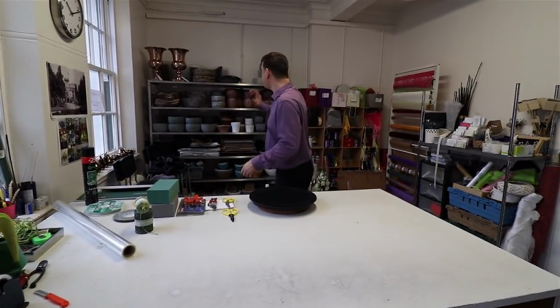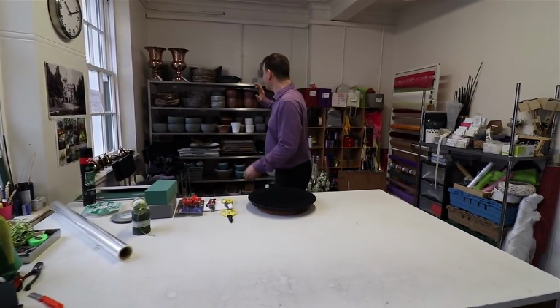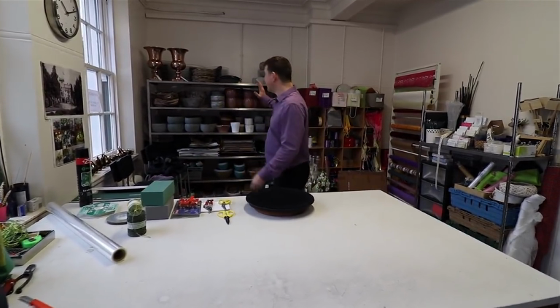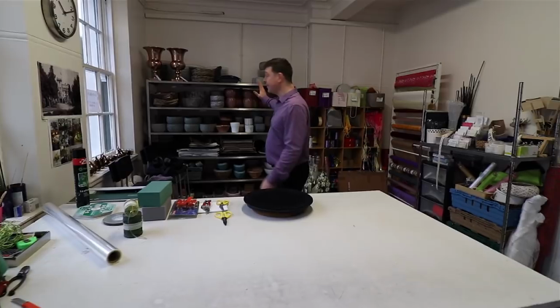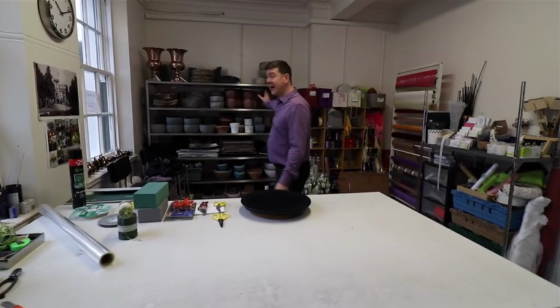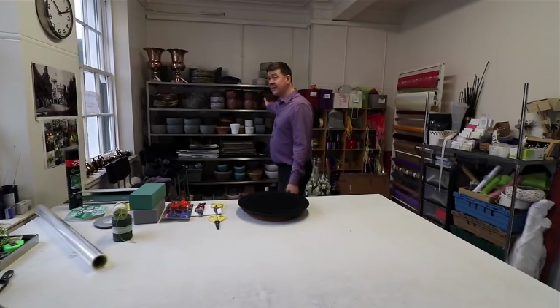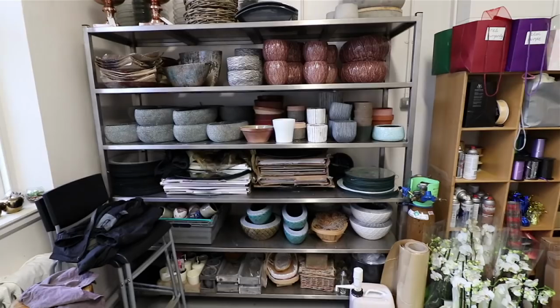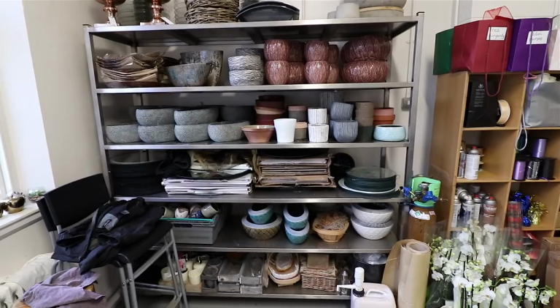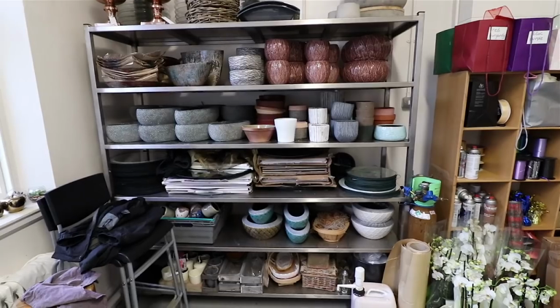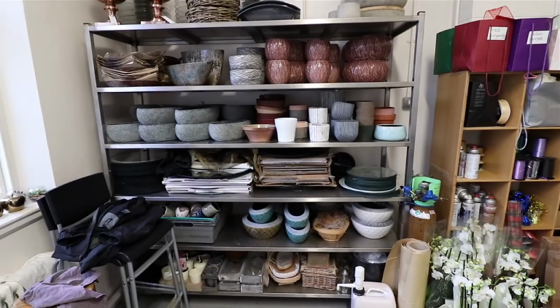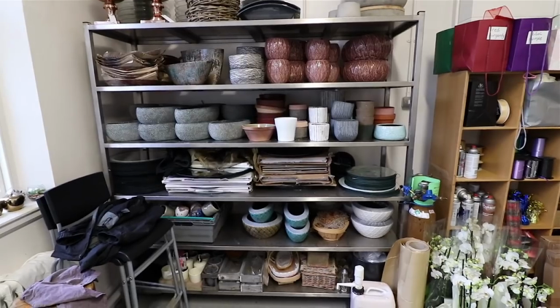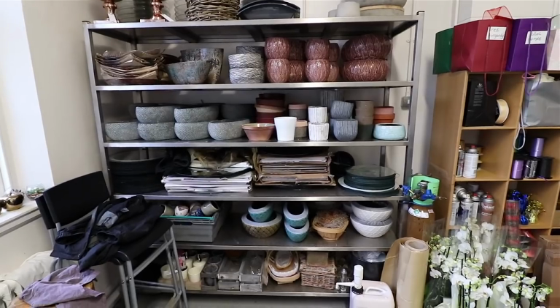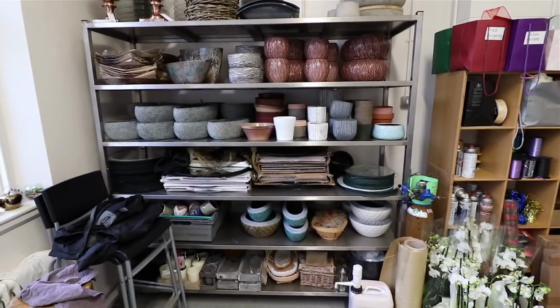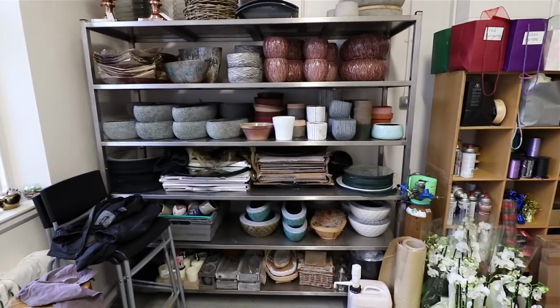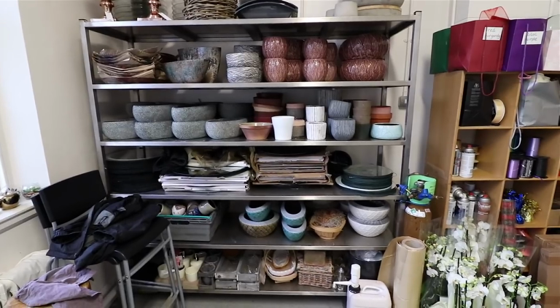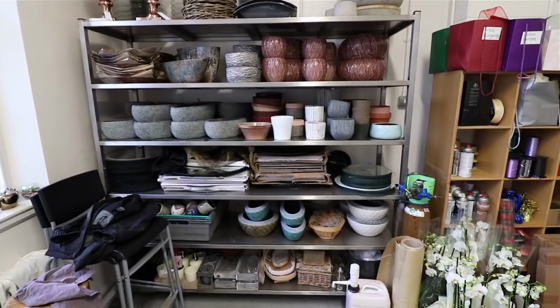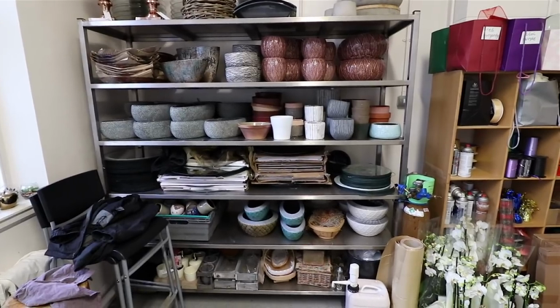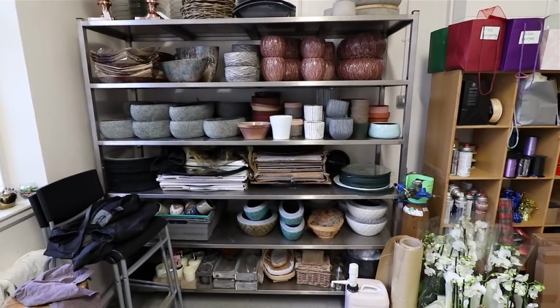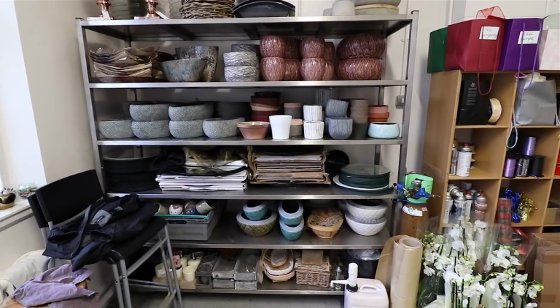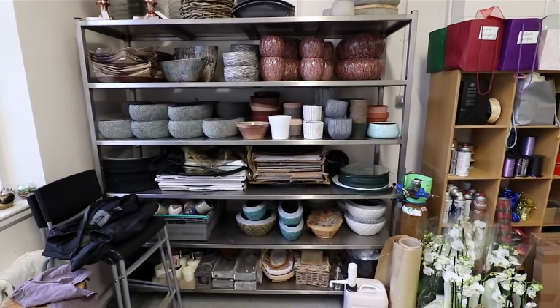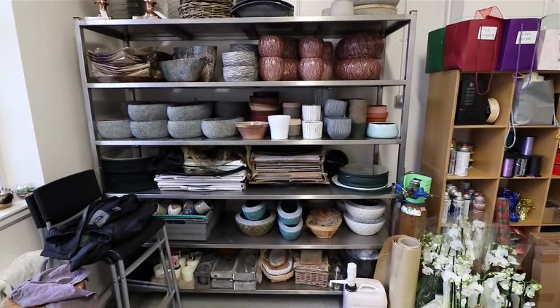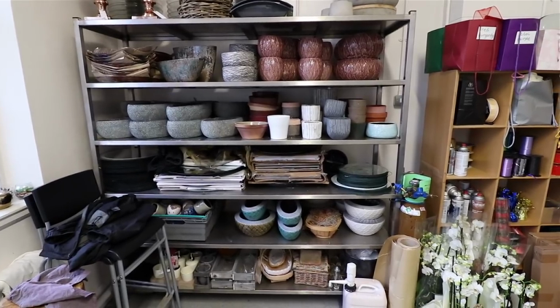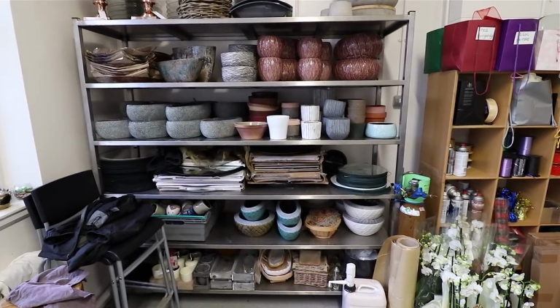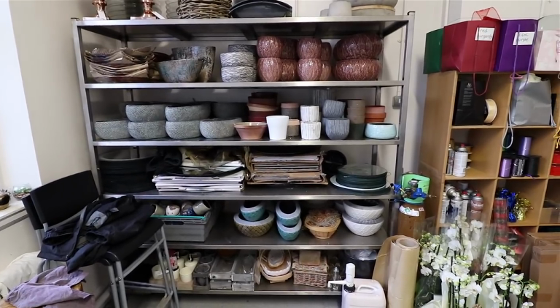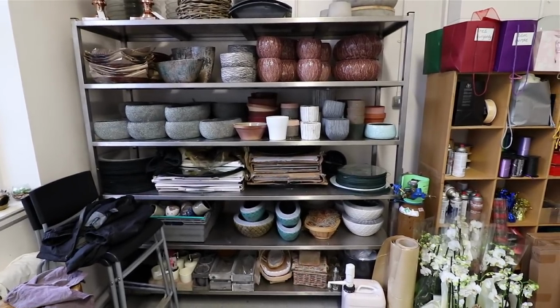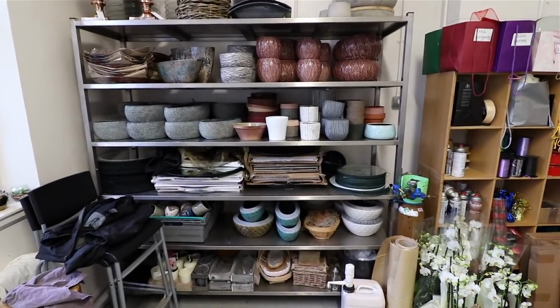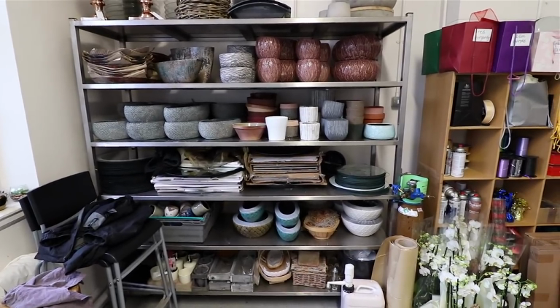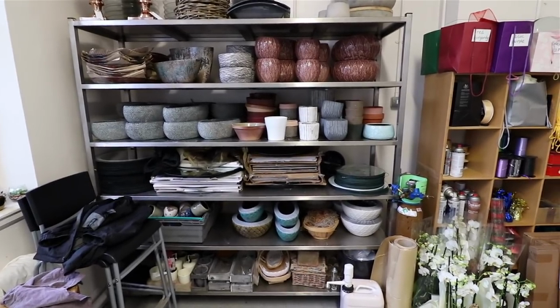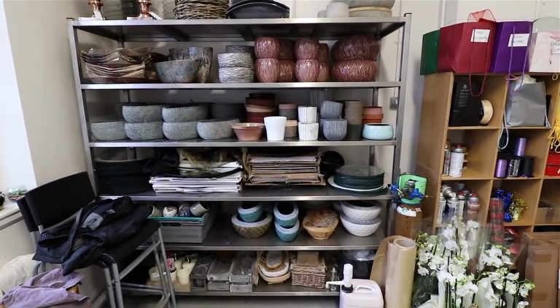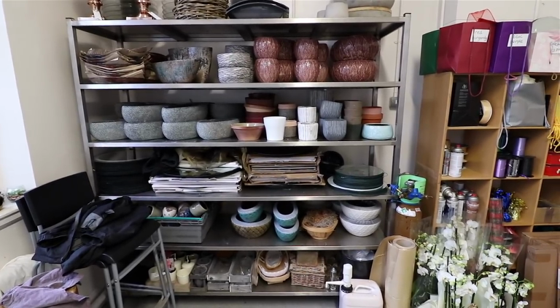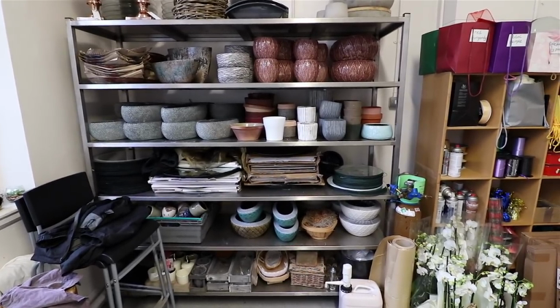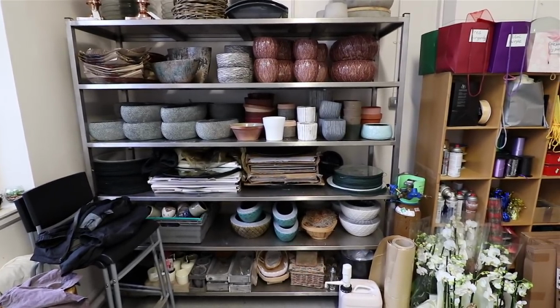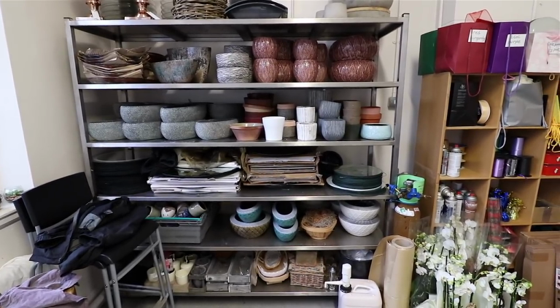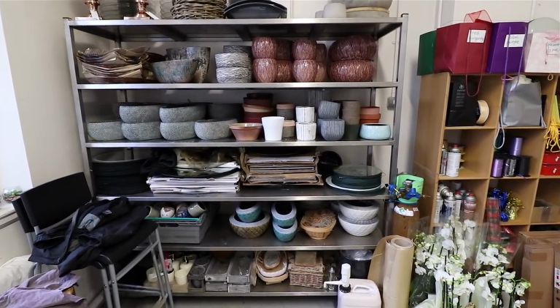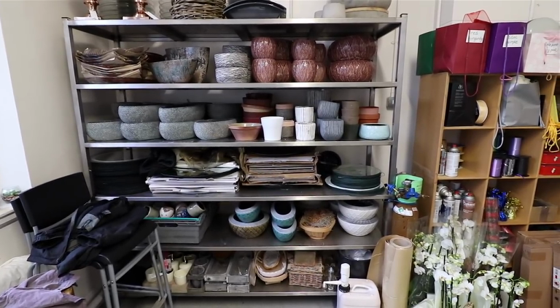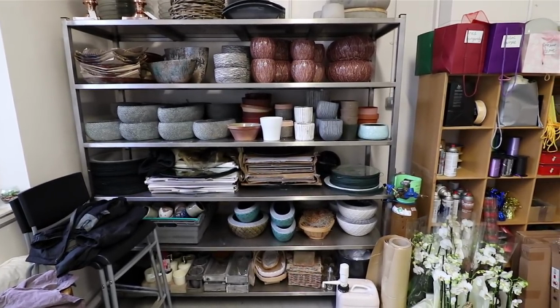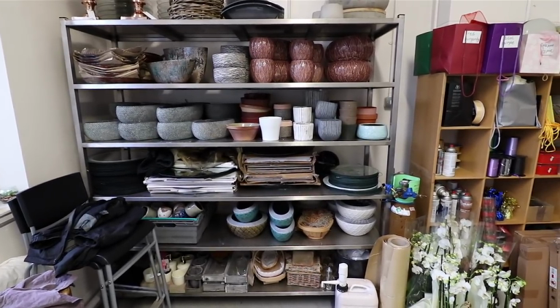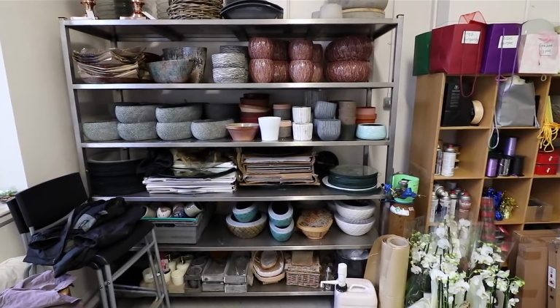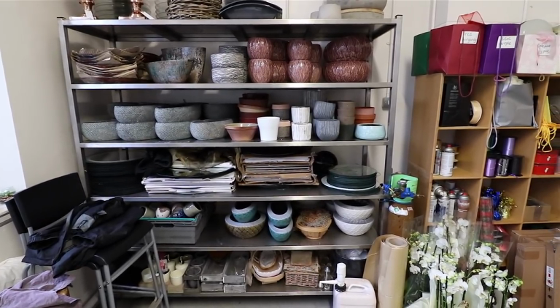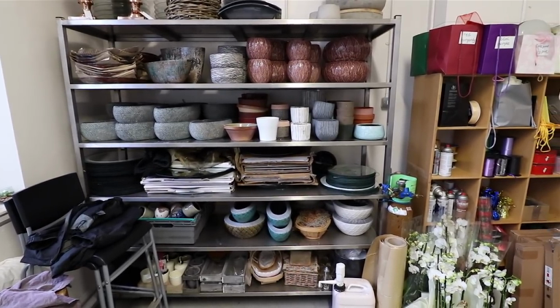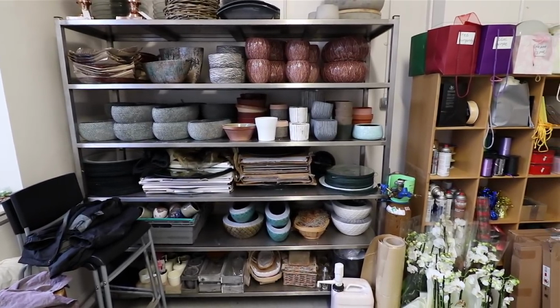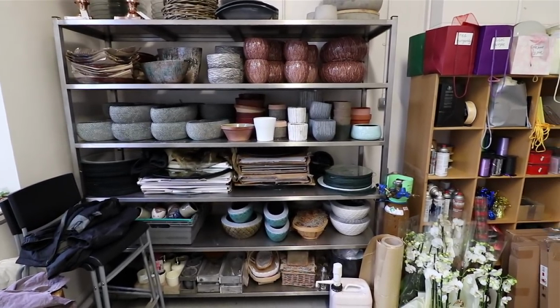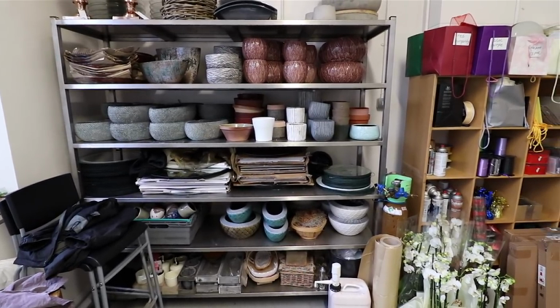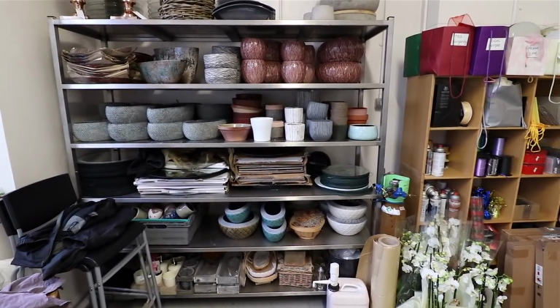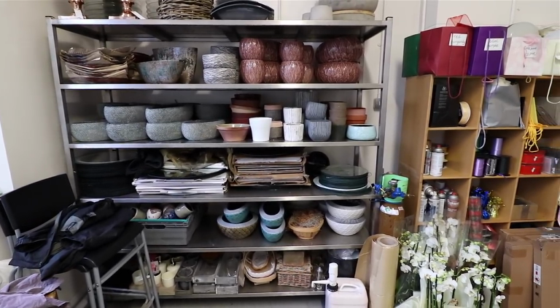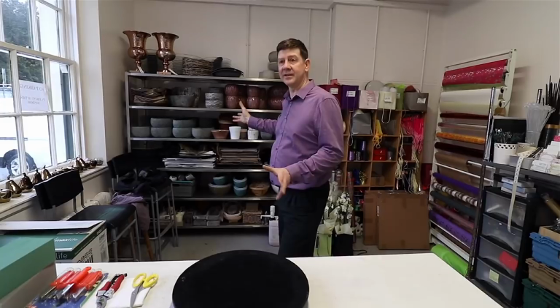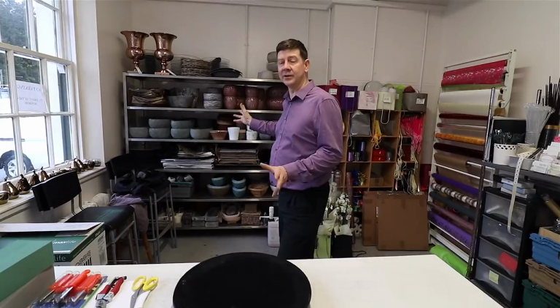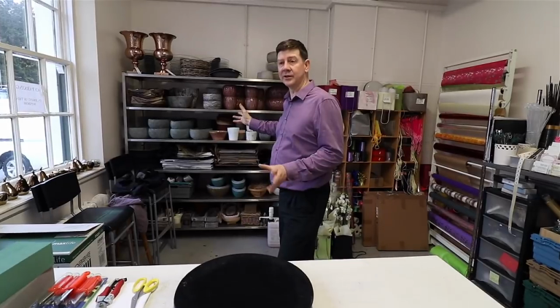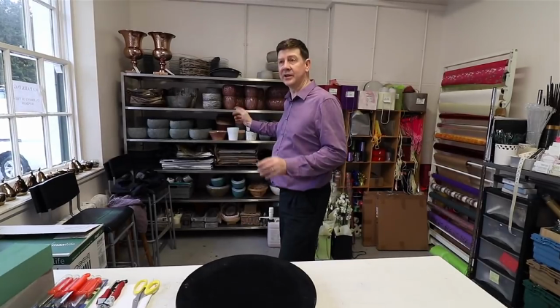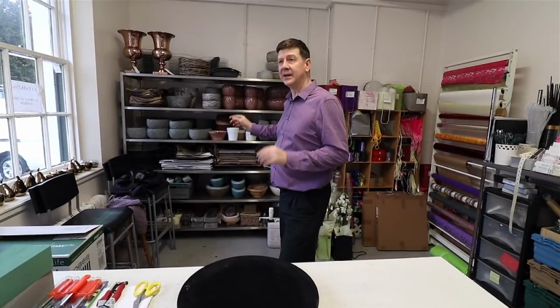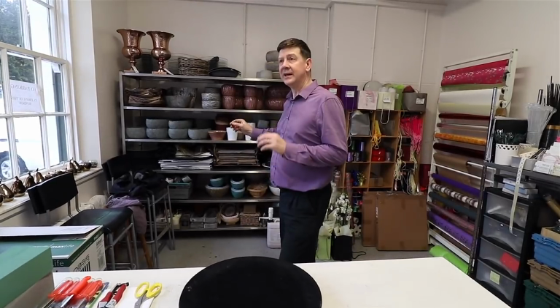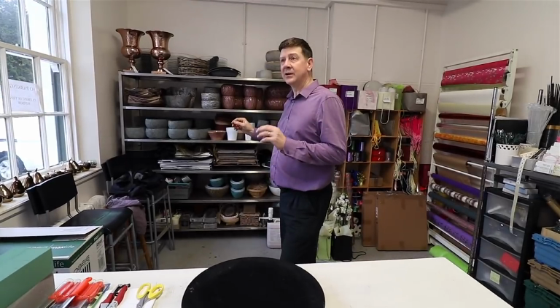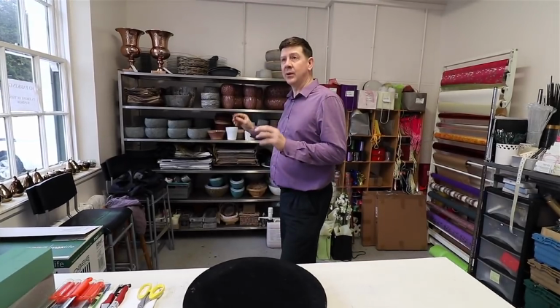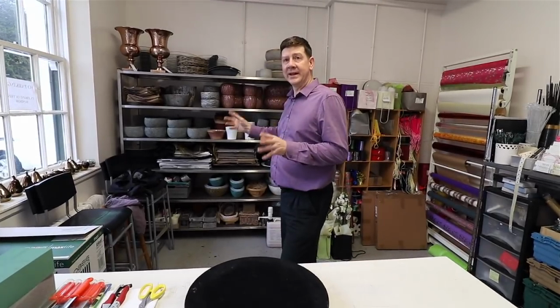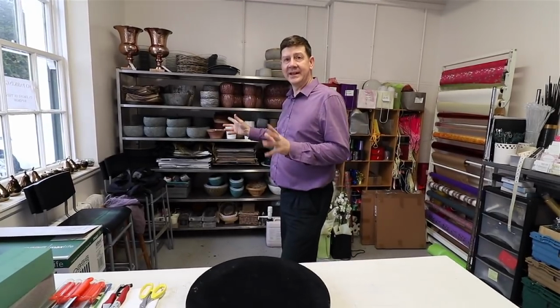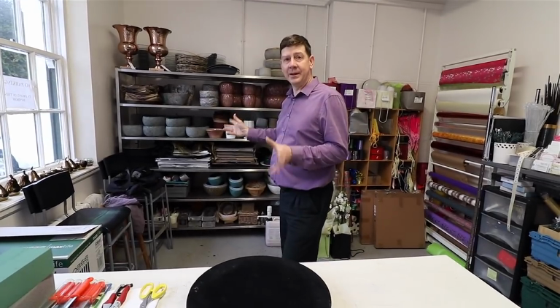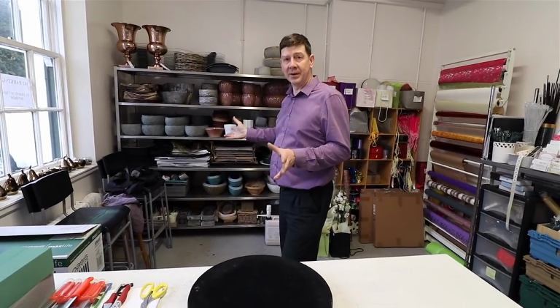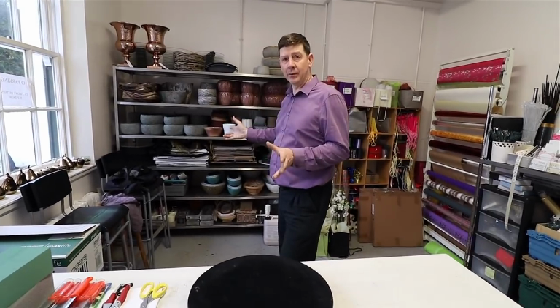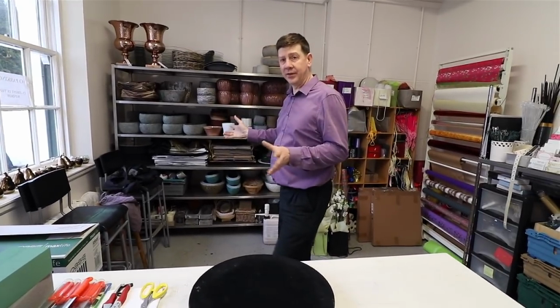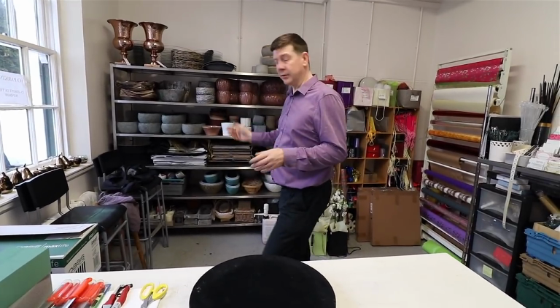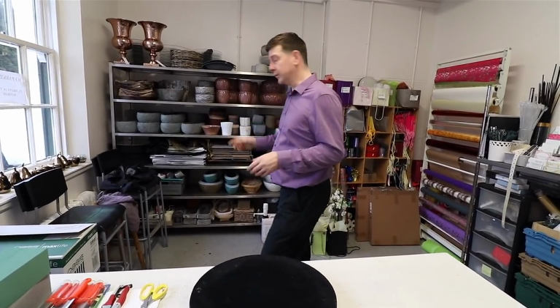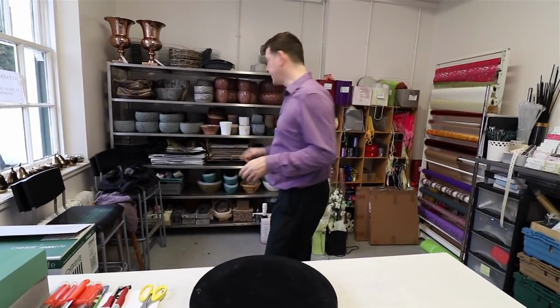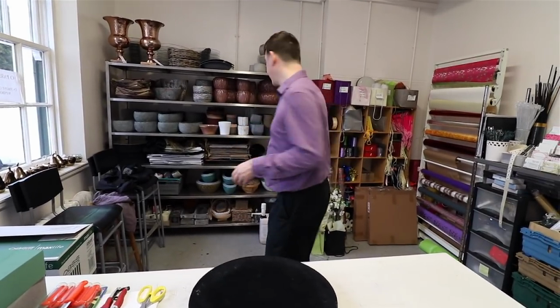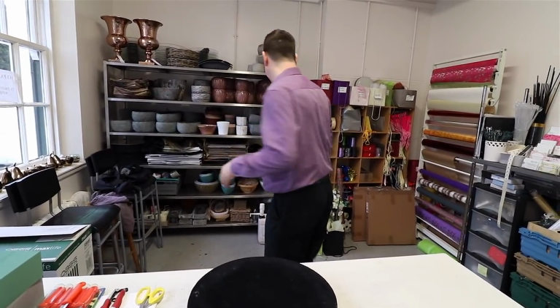At the back of the room we've got a selection of ceramics. At the moment we're very keen on ceramics because they look quite in keeping with the hotel.